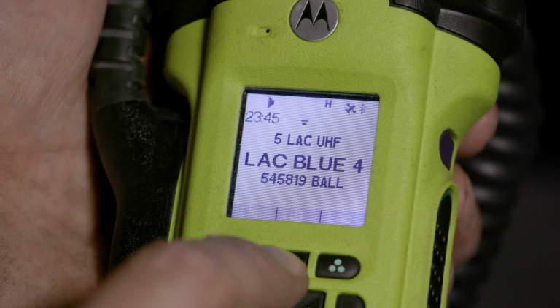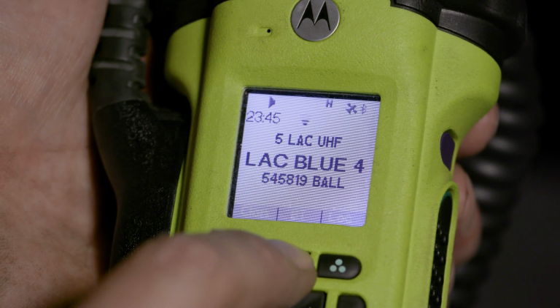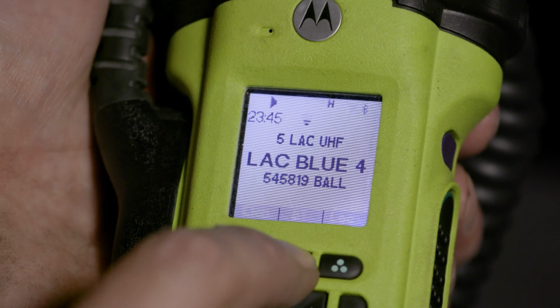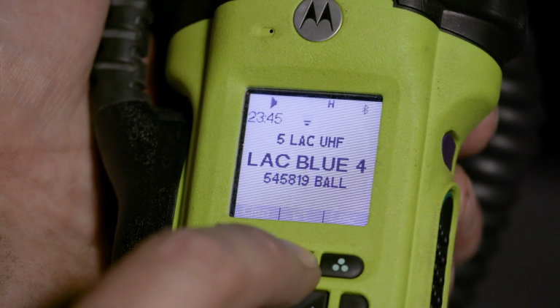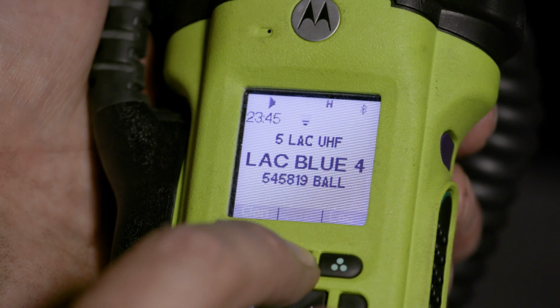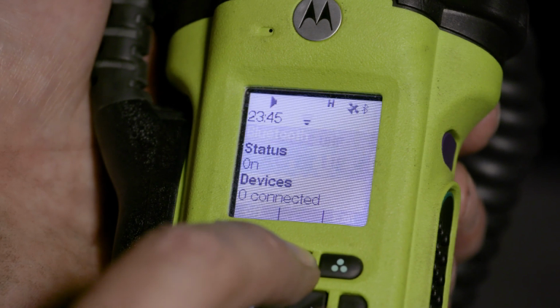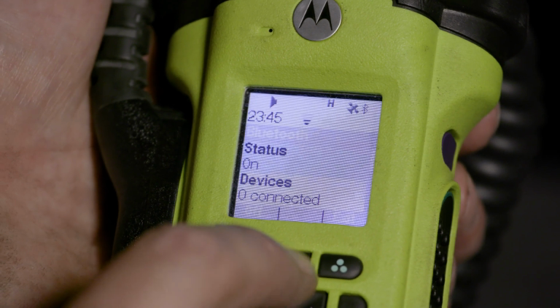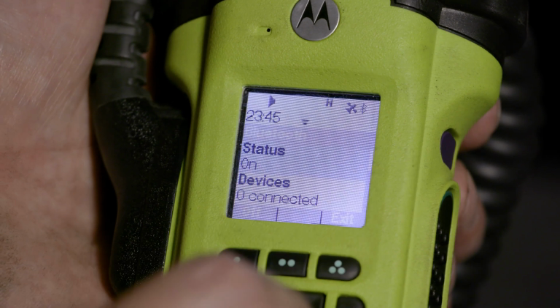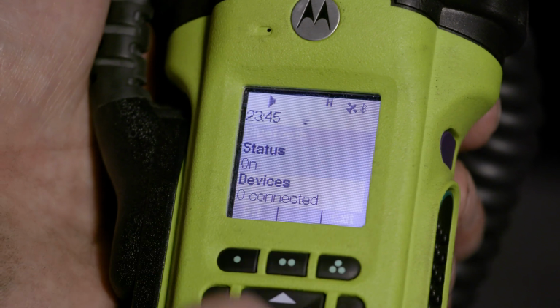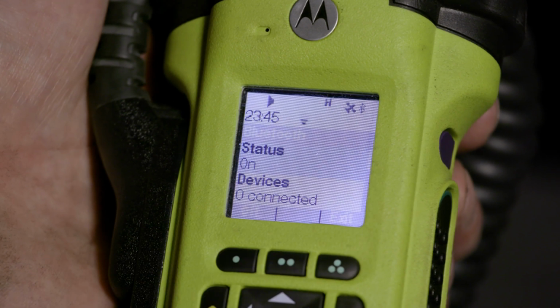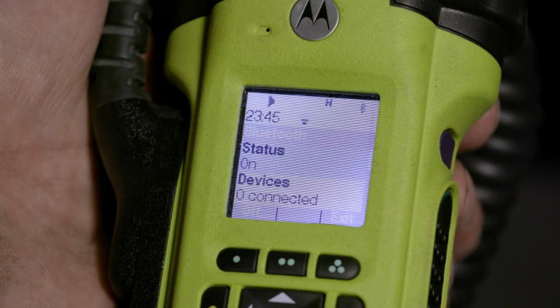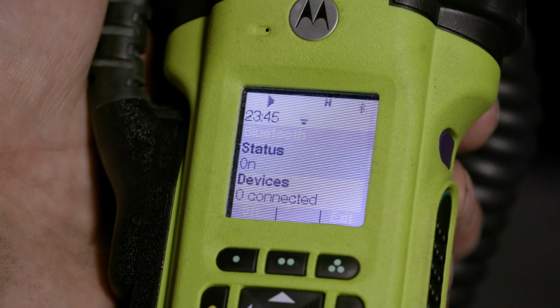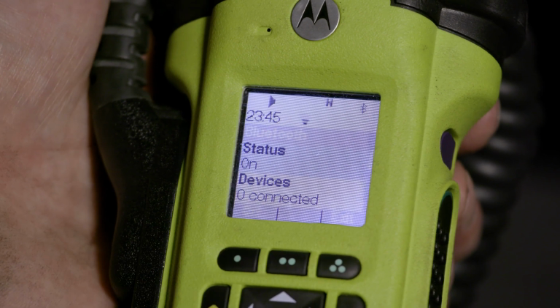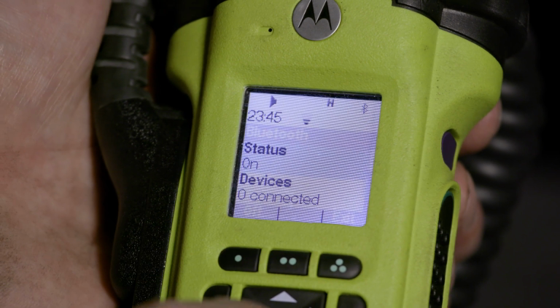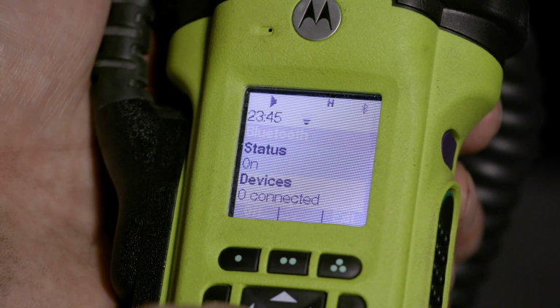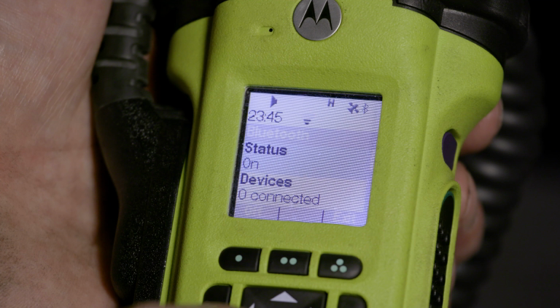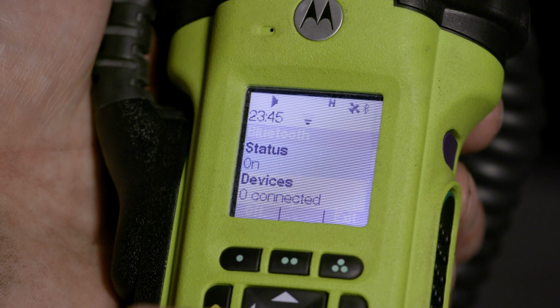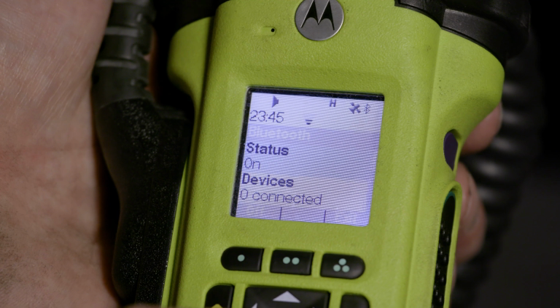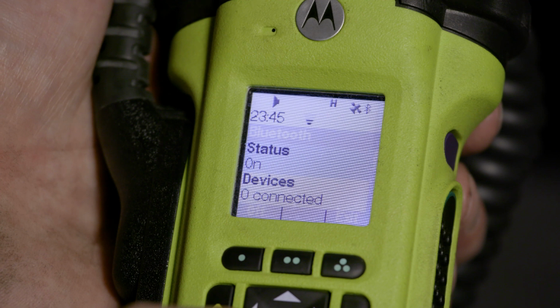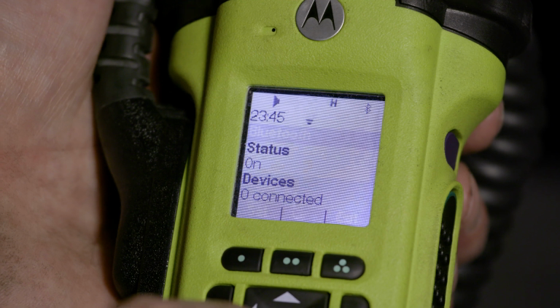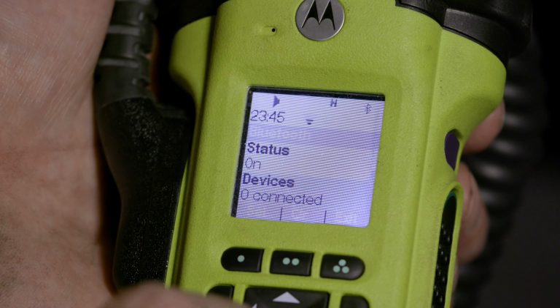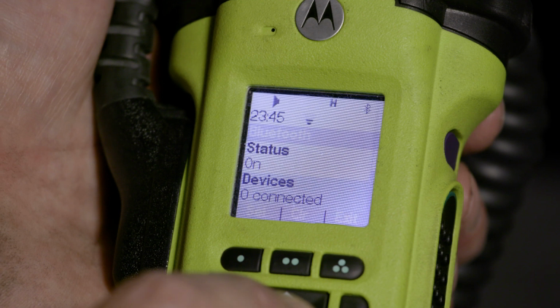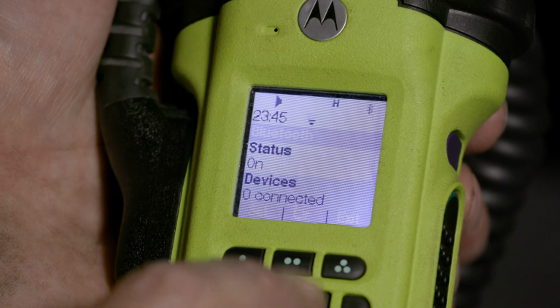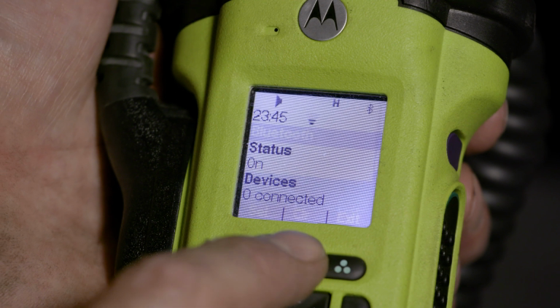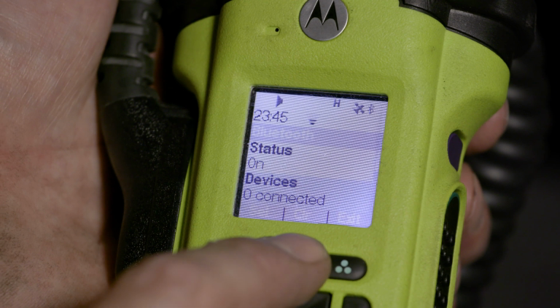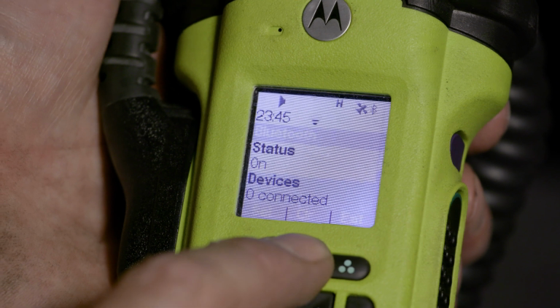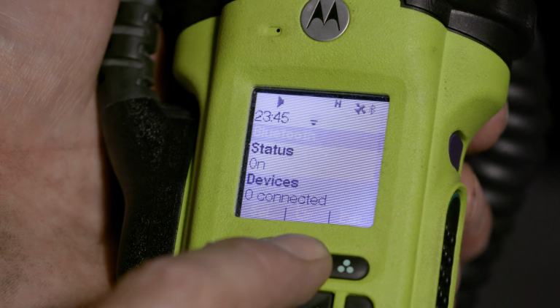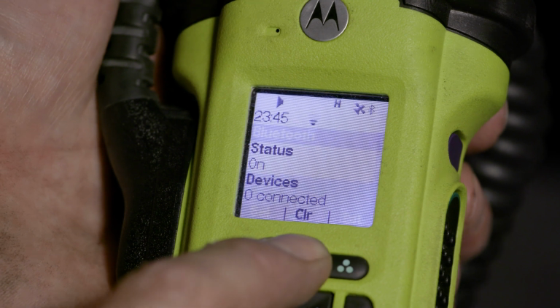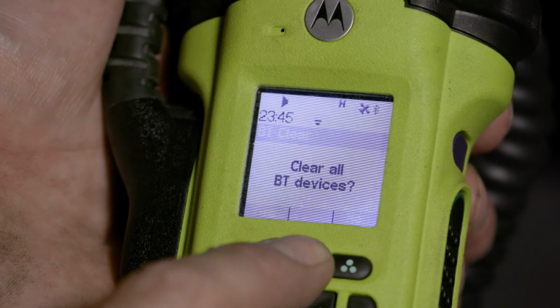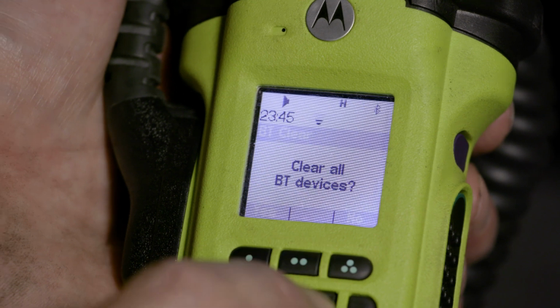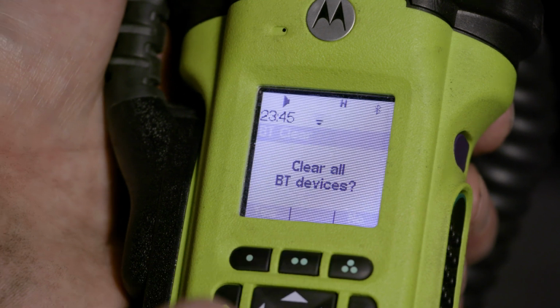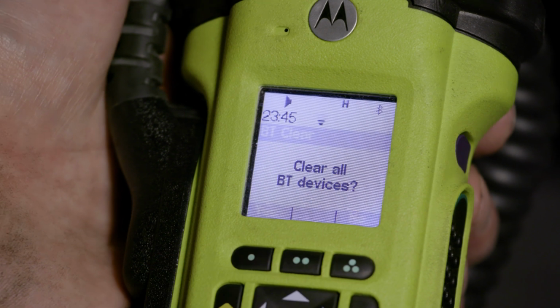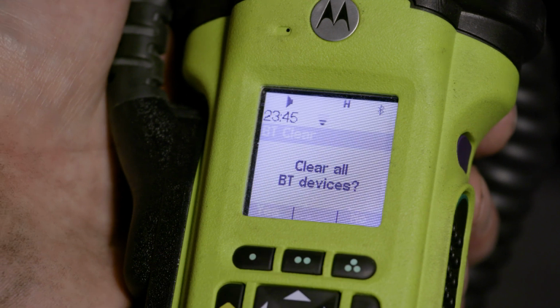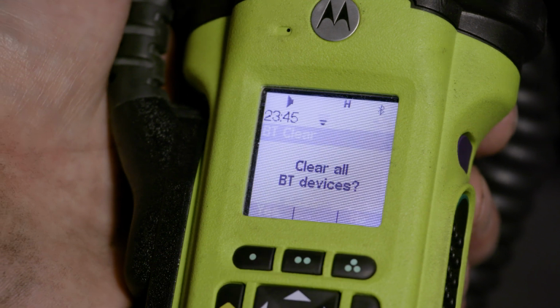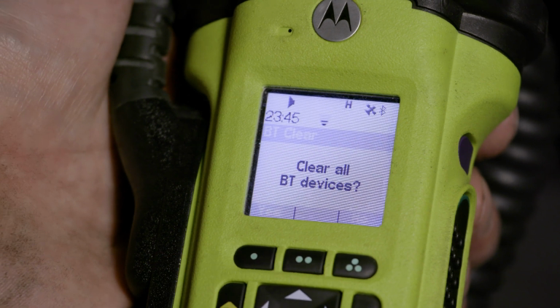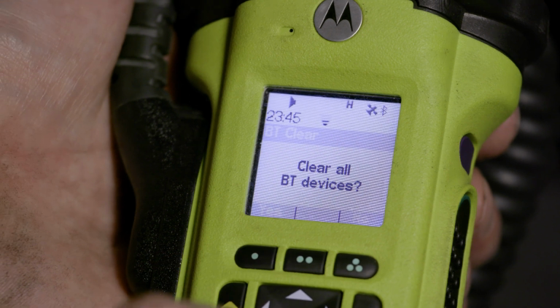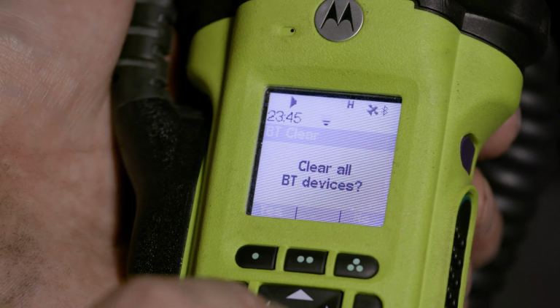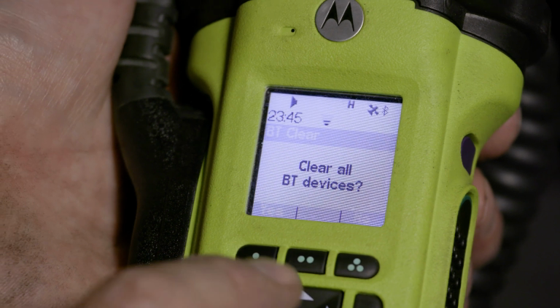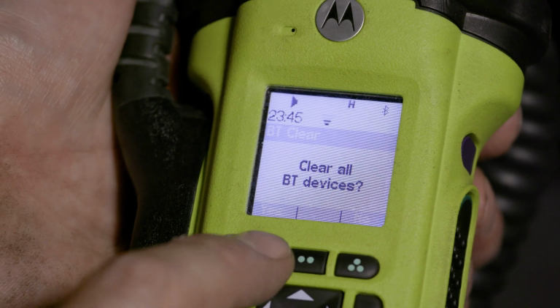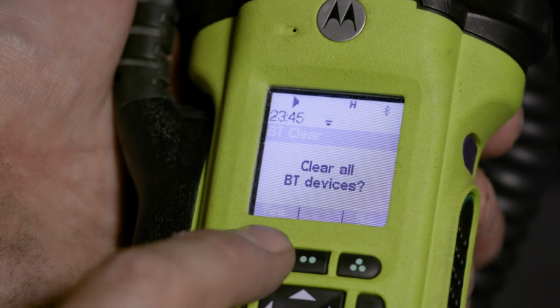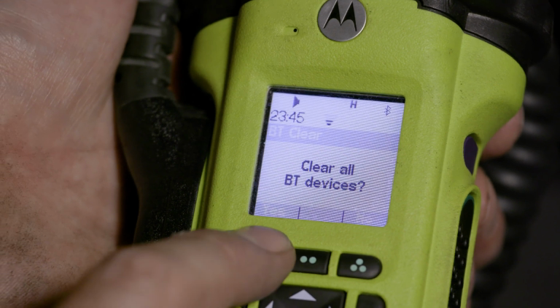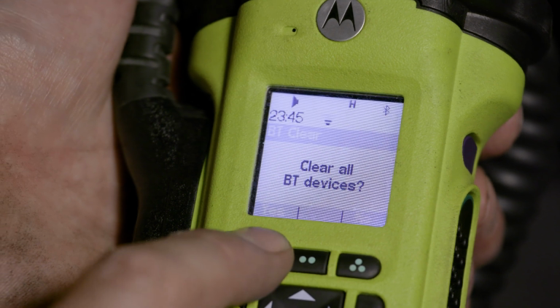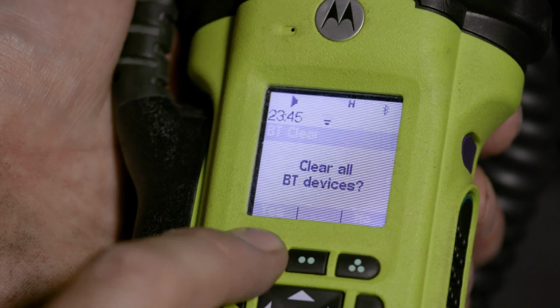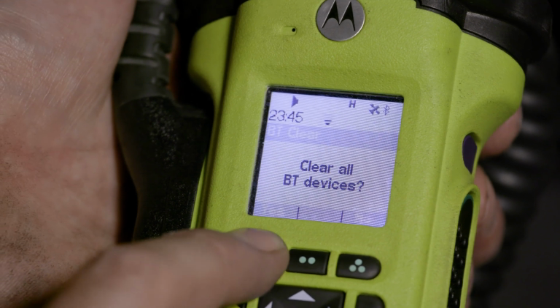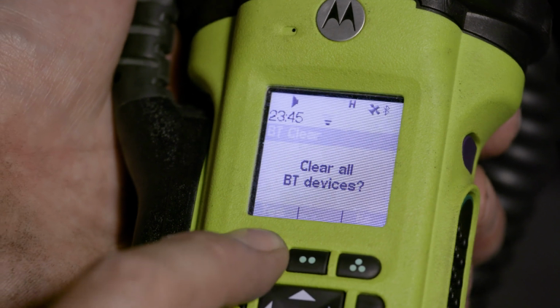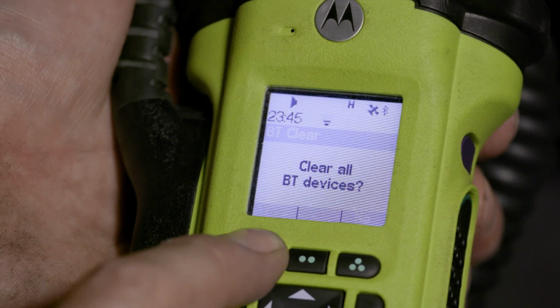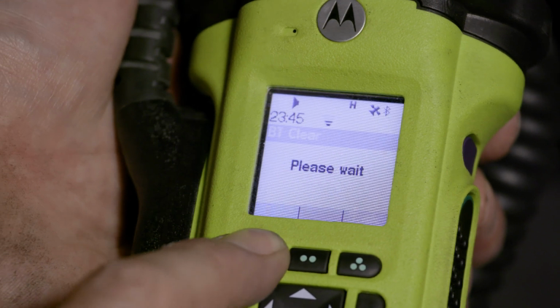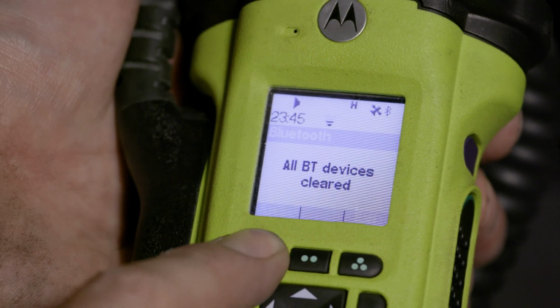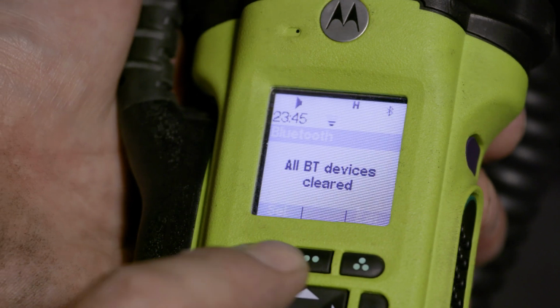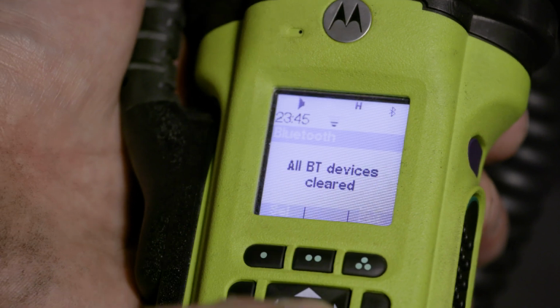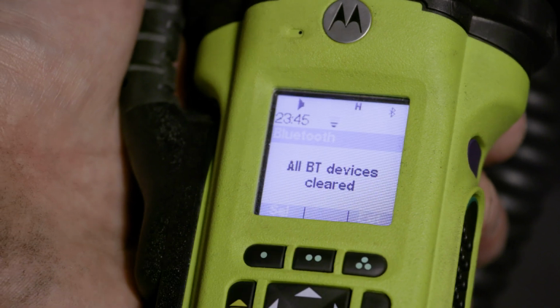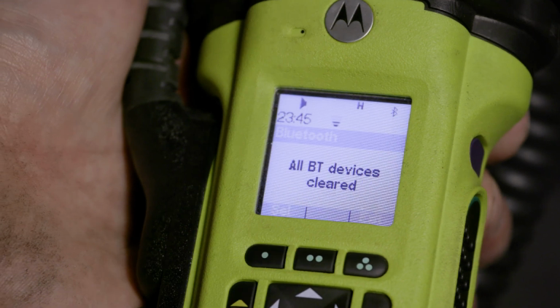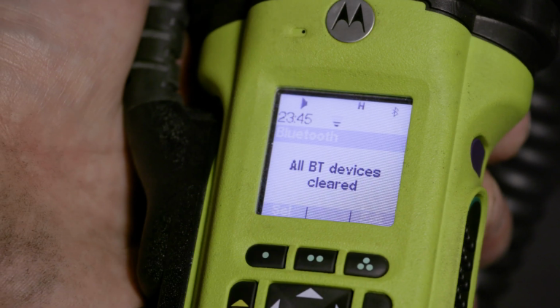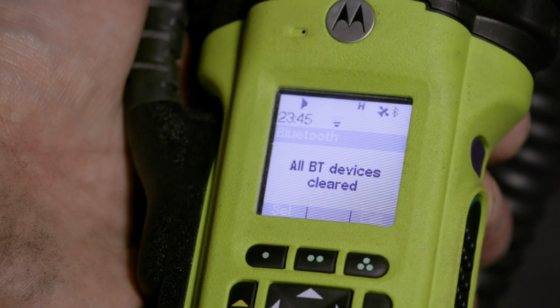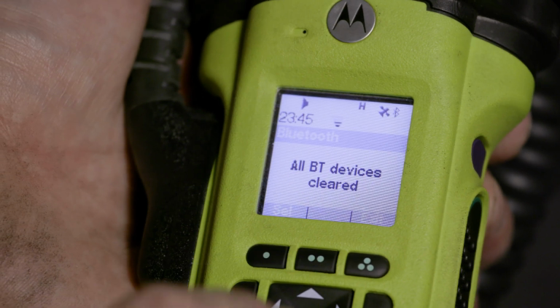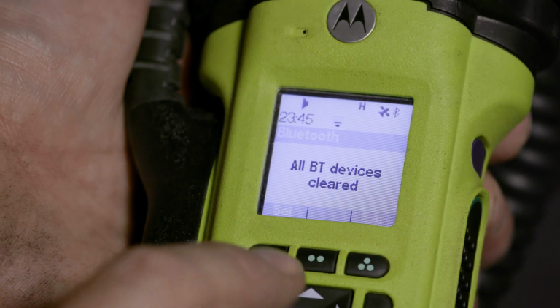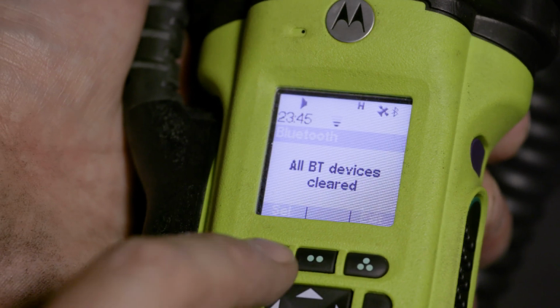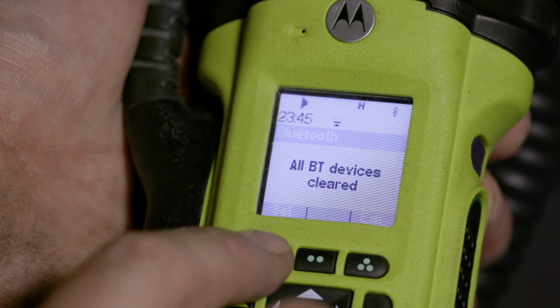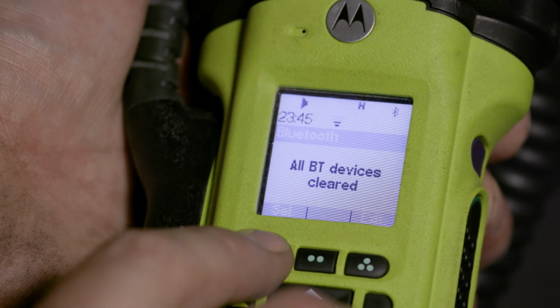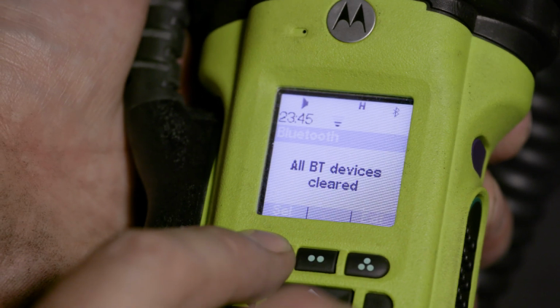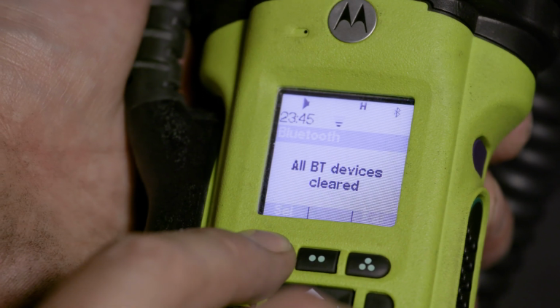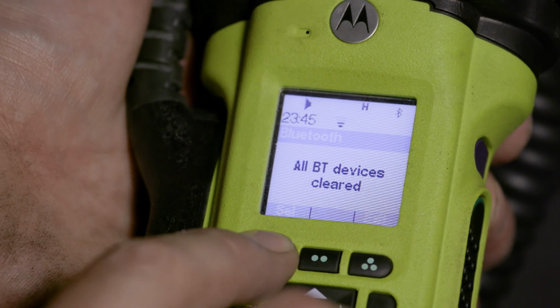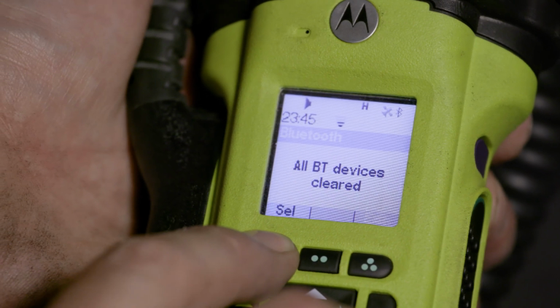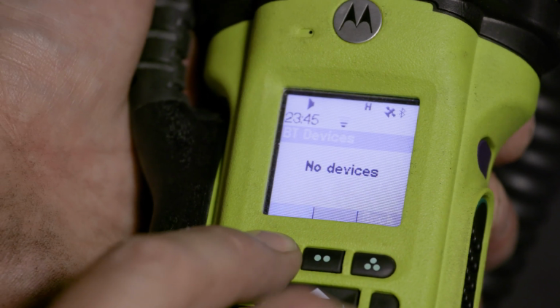Remember, it may be necessary to periodically clear your previously paired devices from your APX radio.